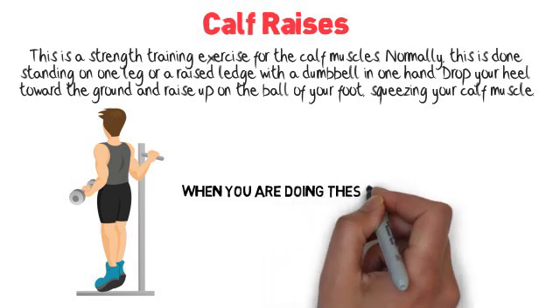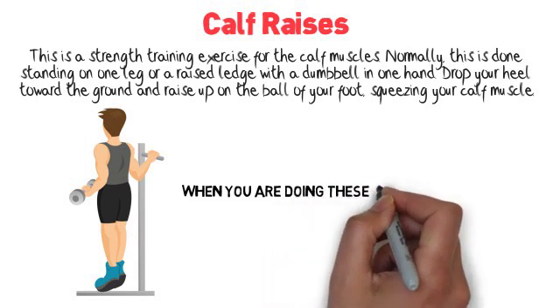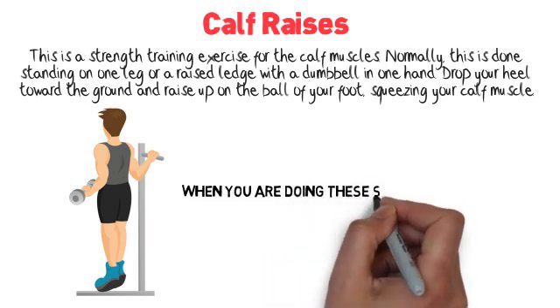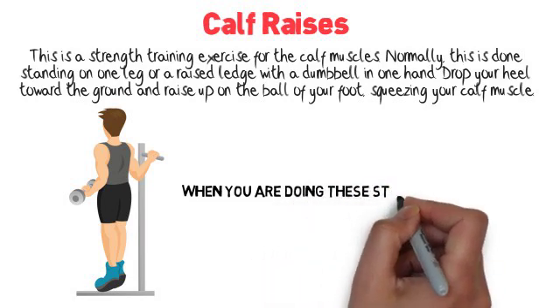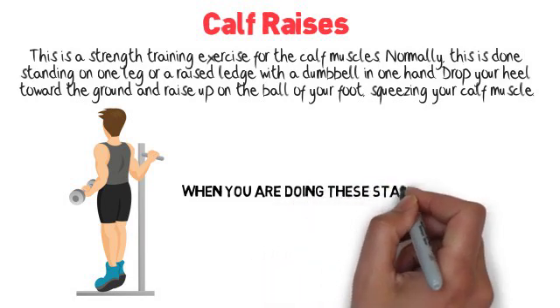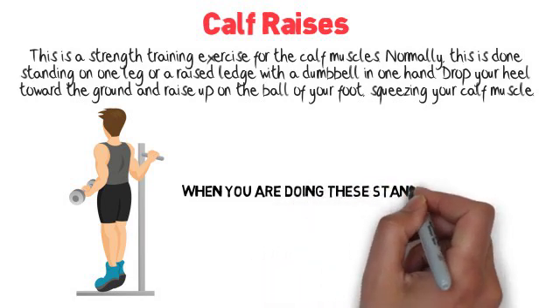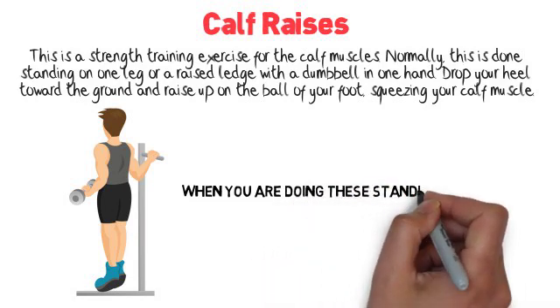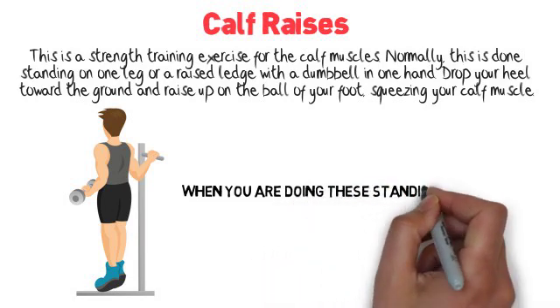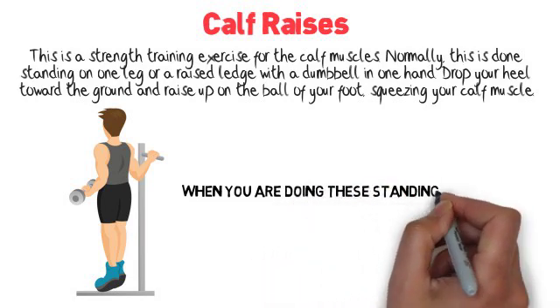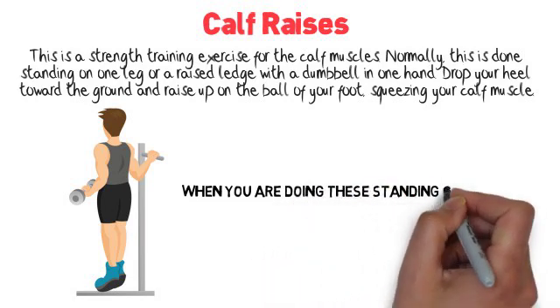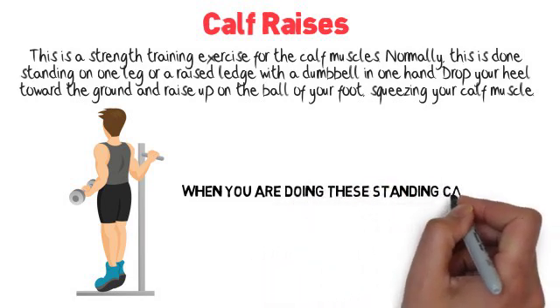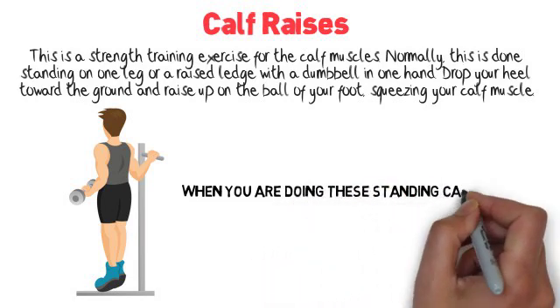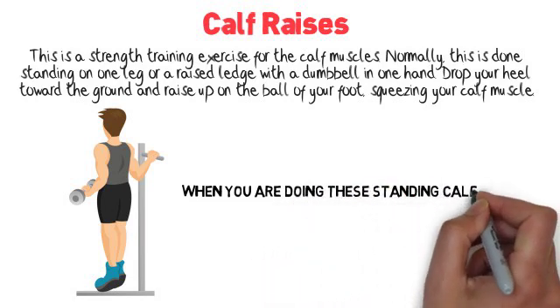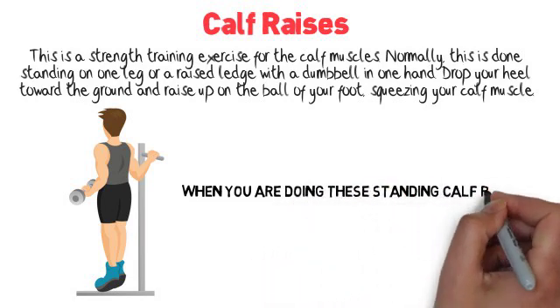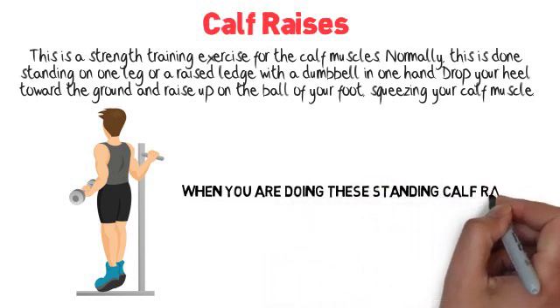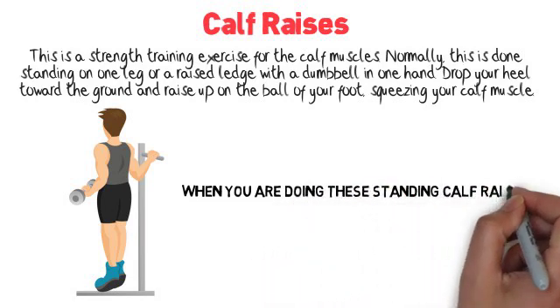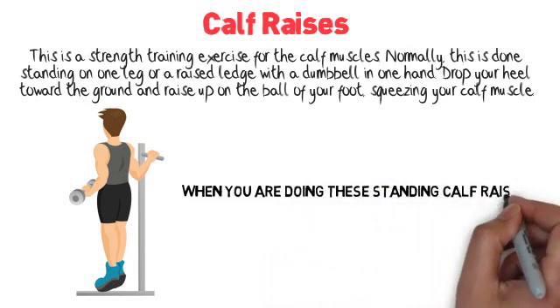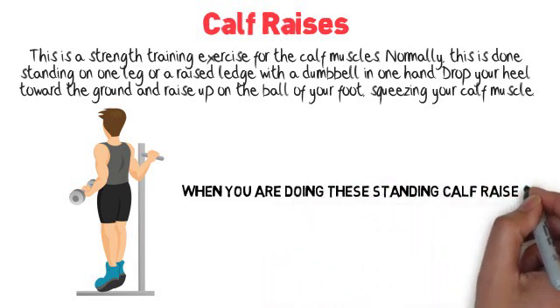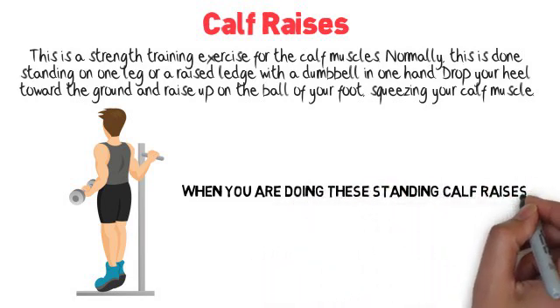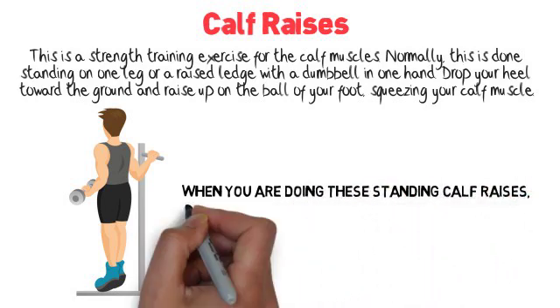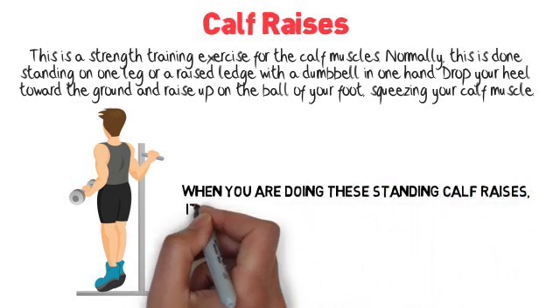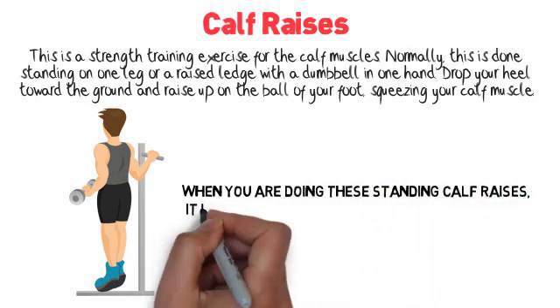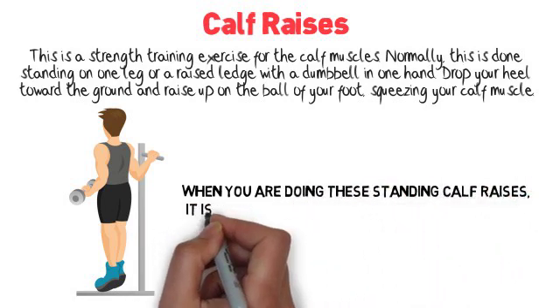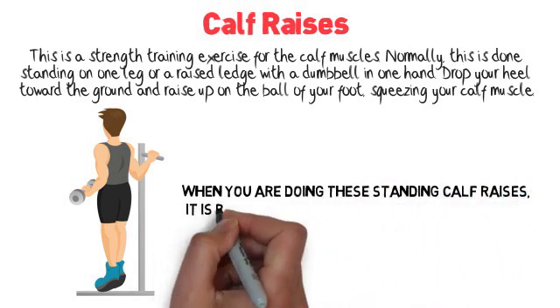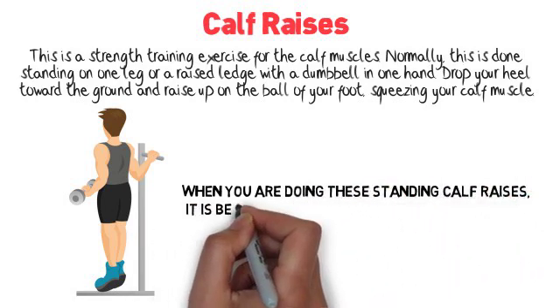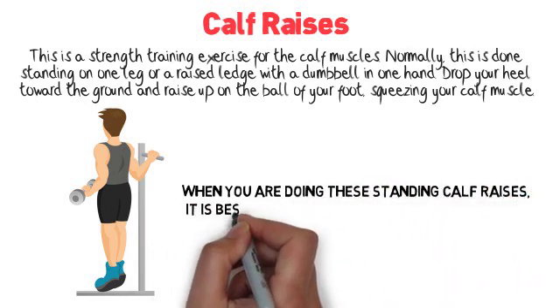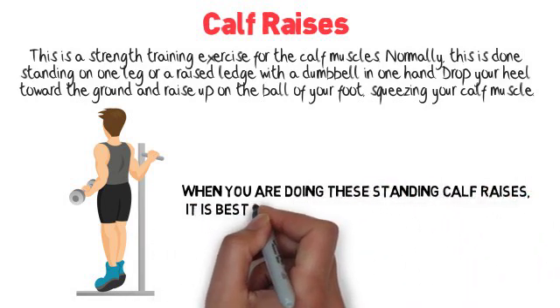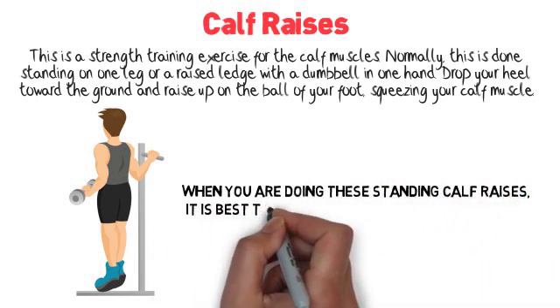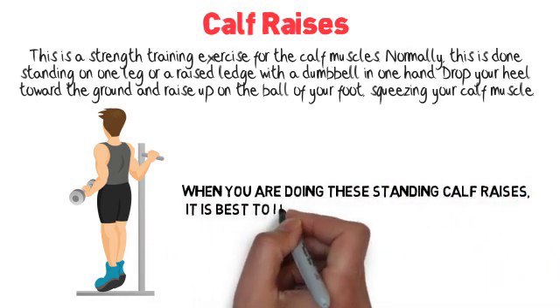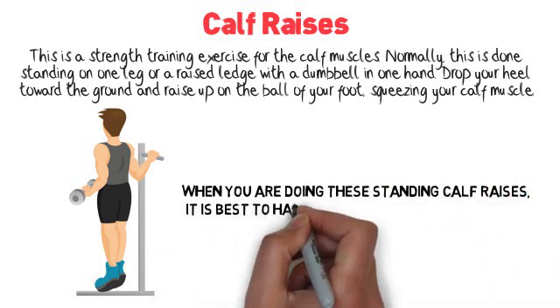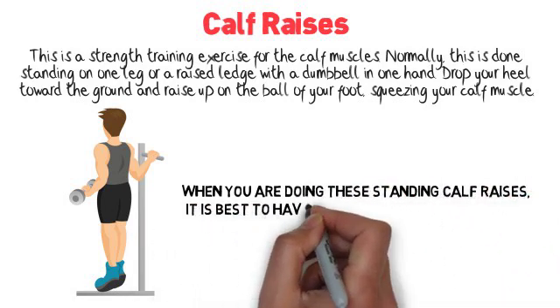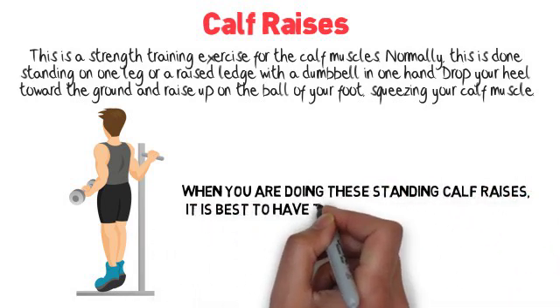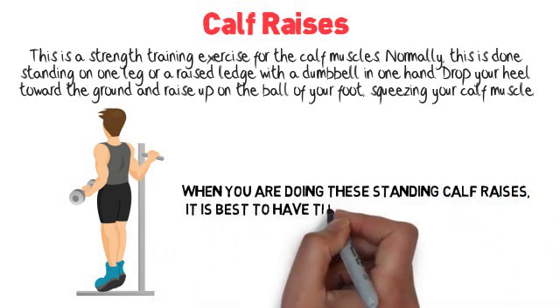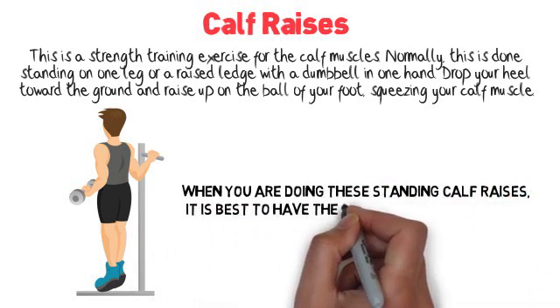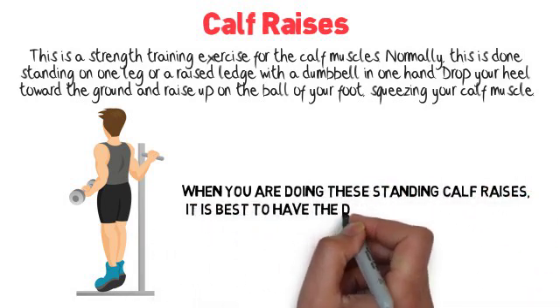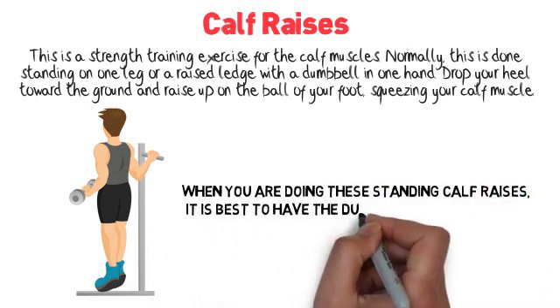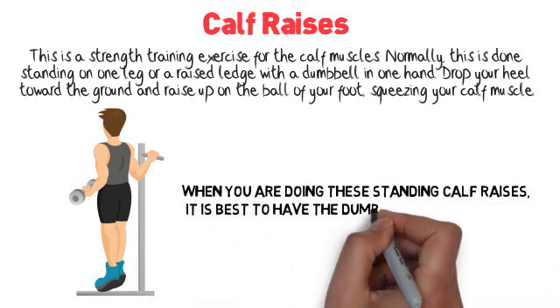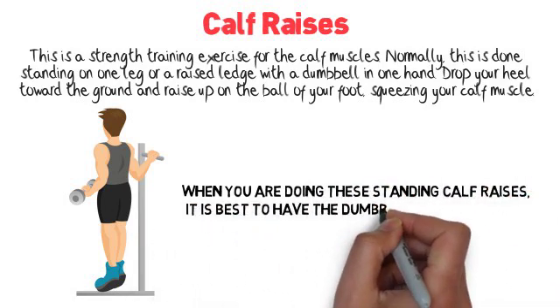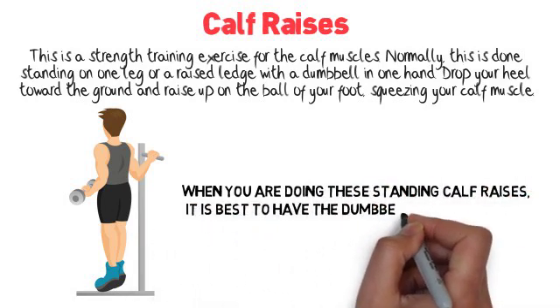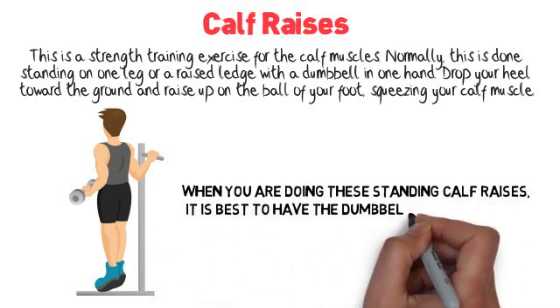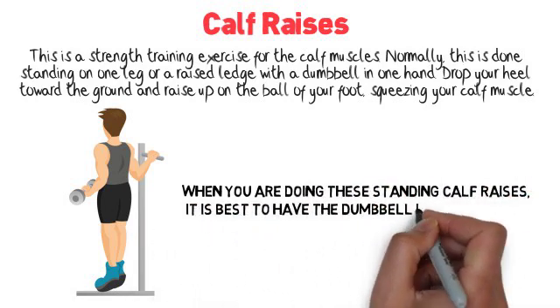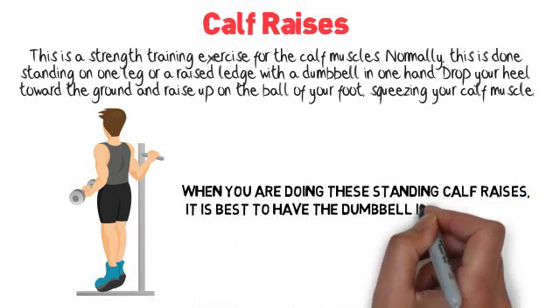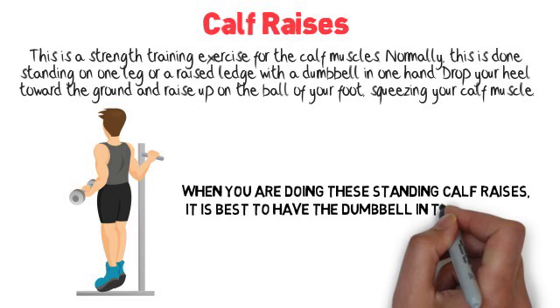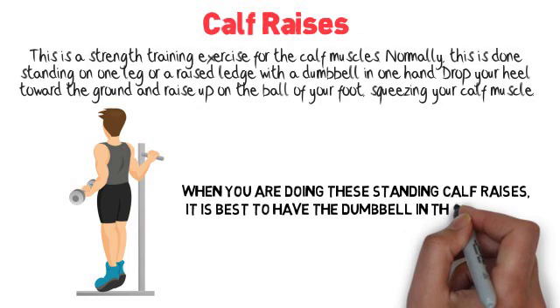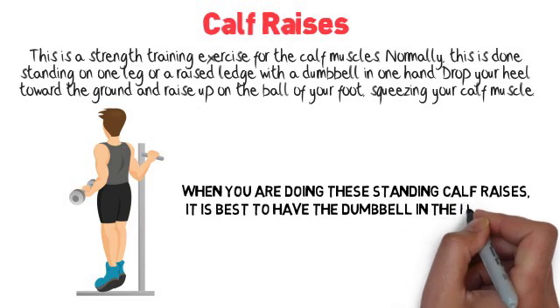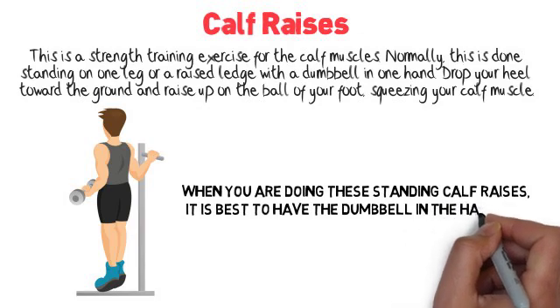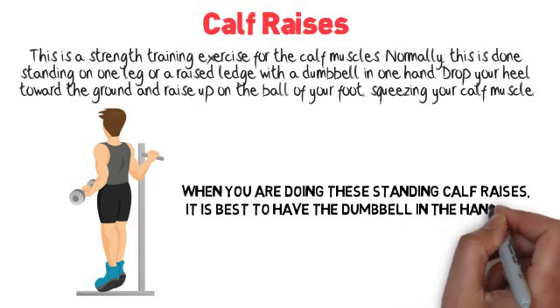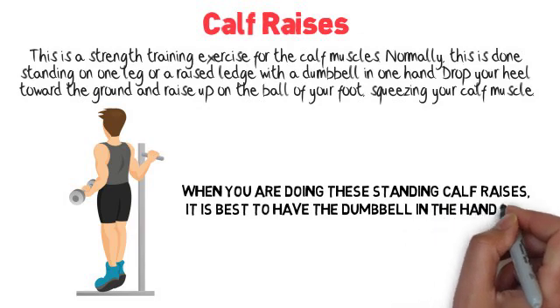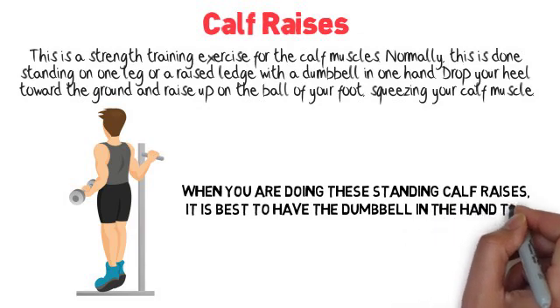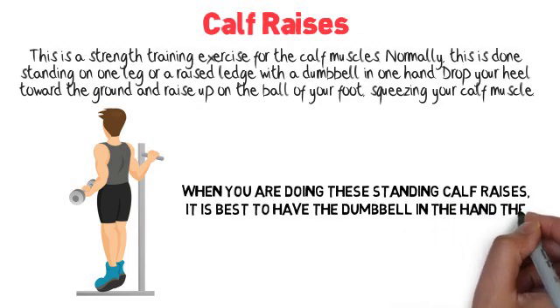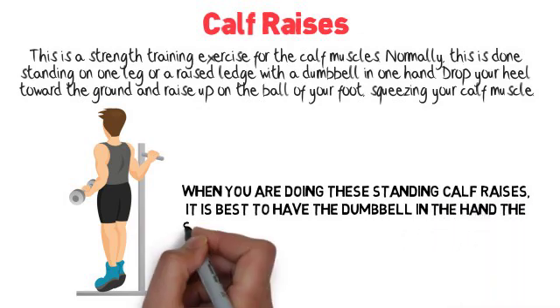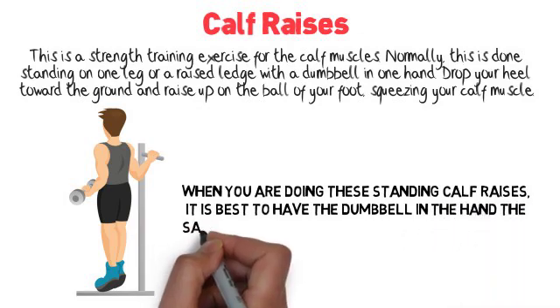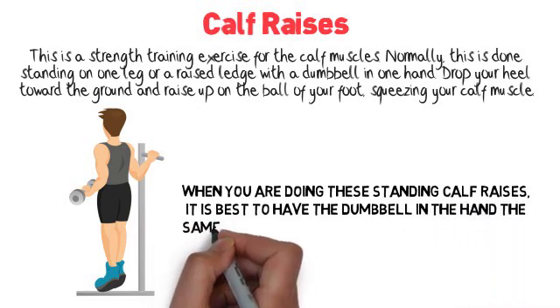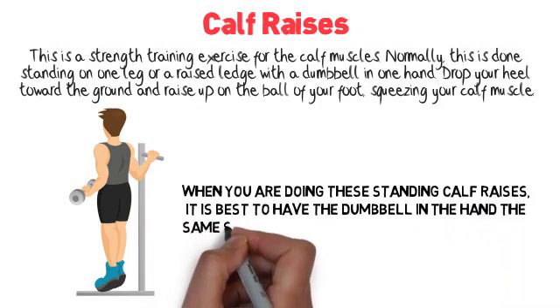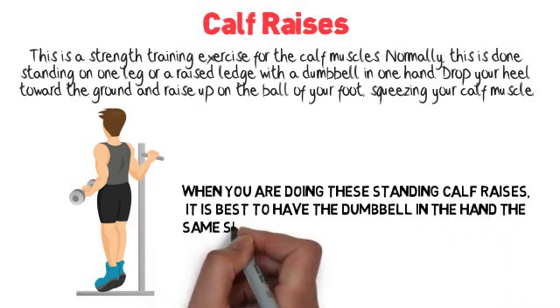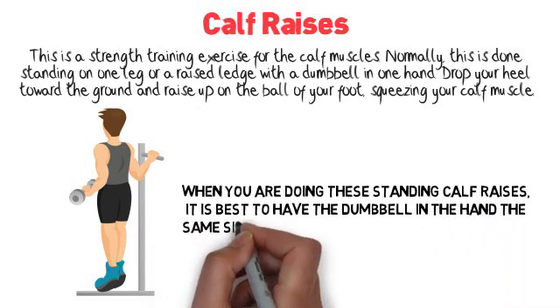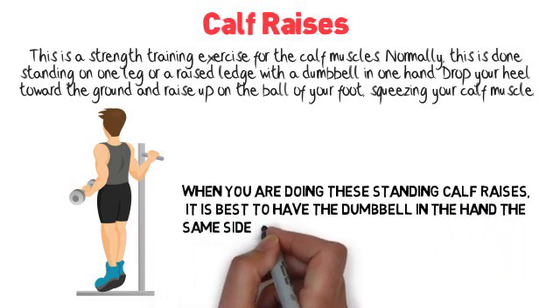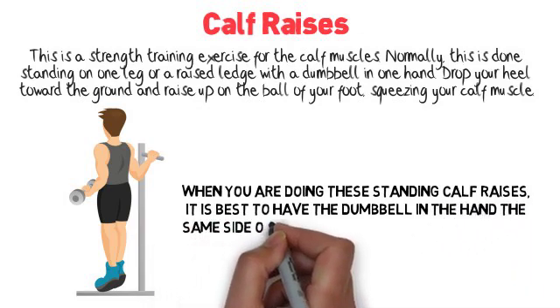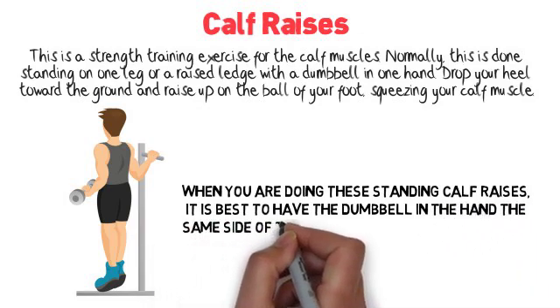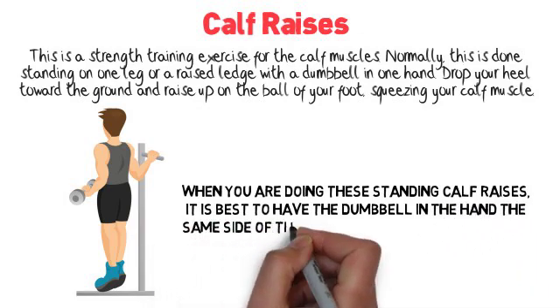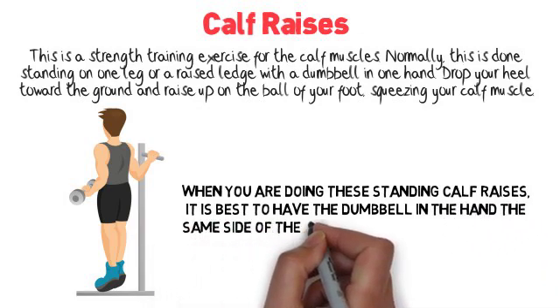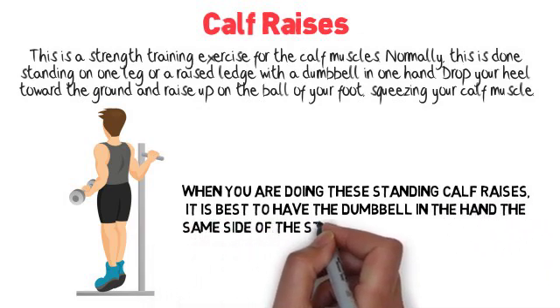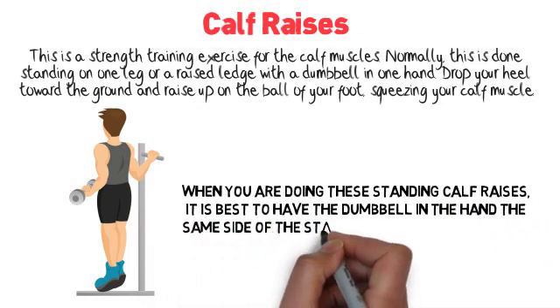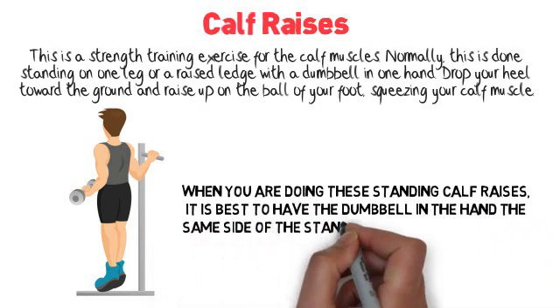When you're doing these standing calf raises, it is best to have the dumbbell in the hand on the same side as the standing leg for stabilization.